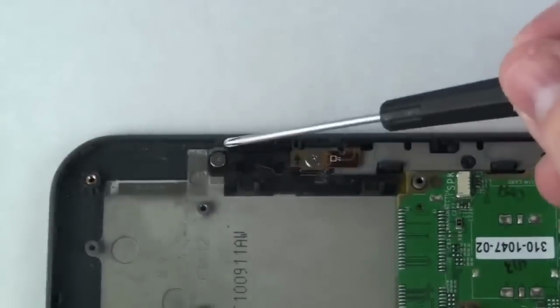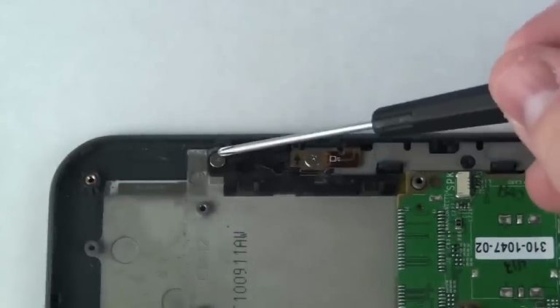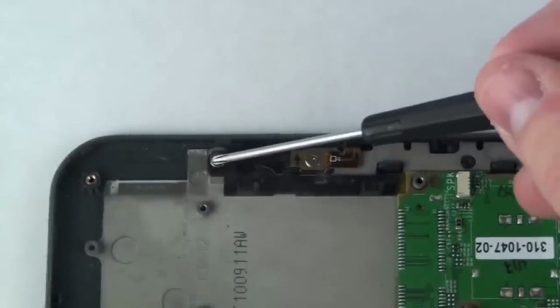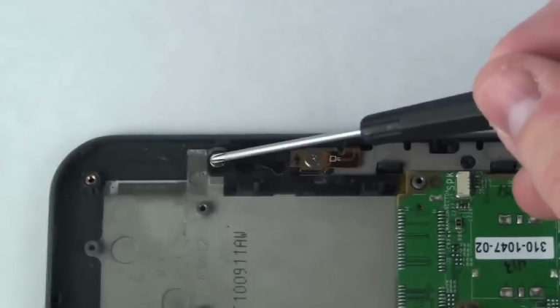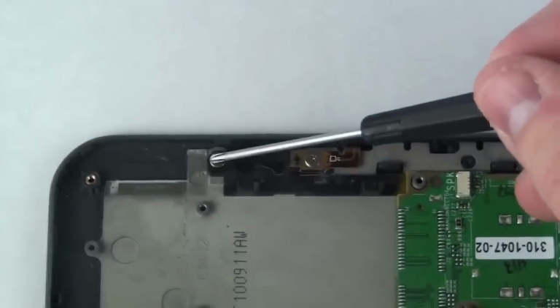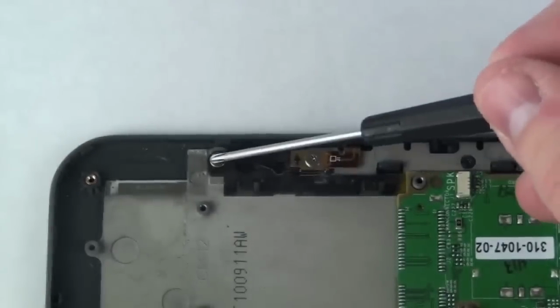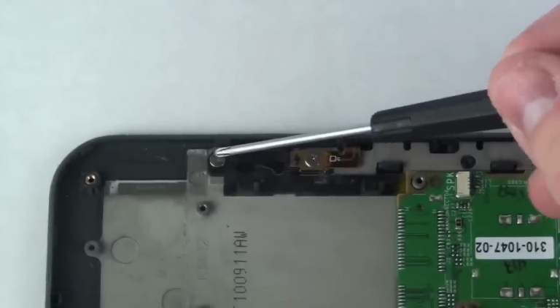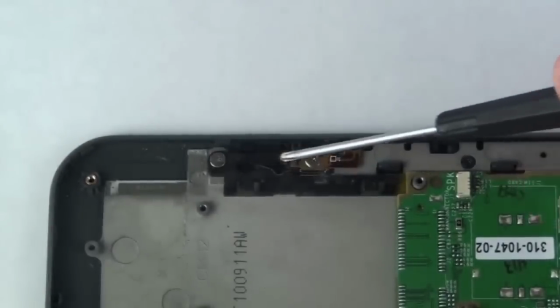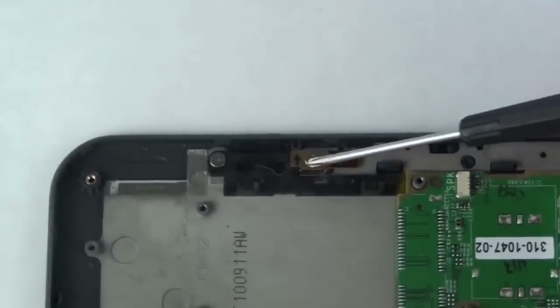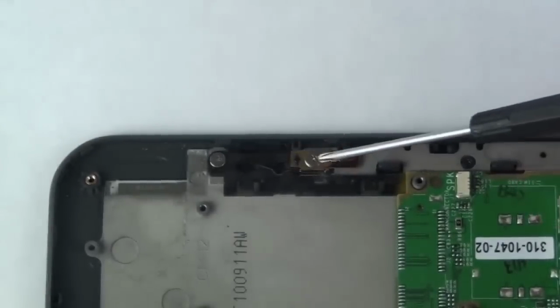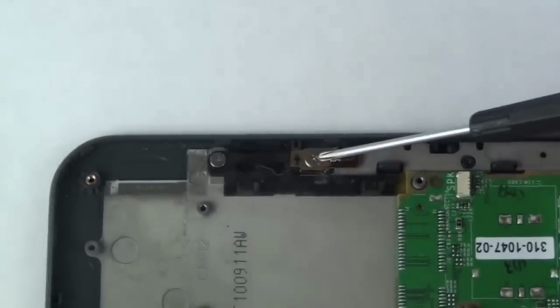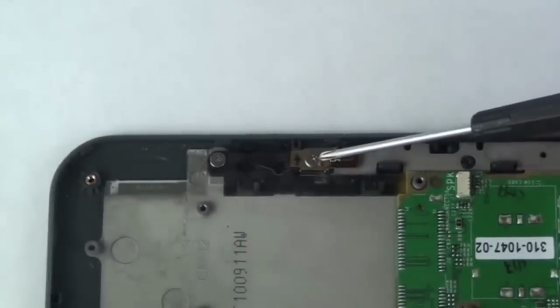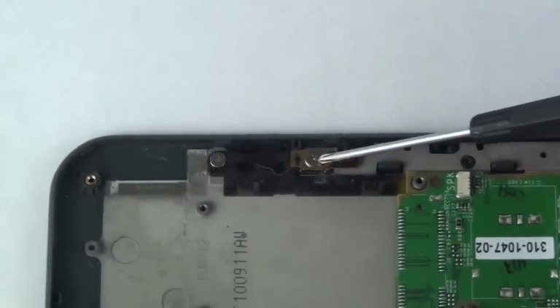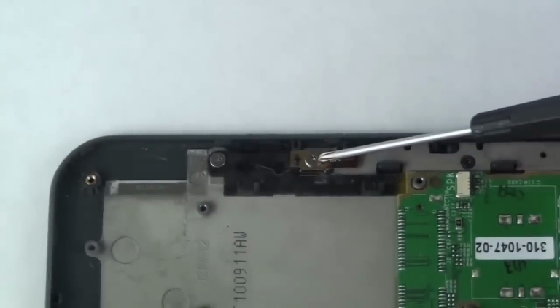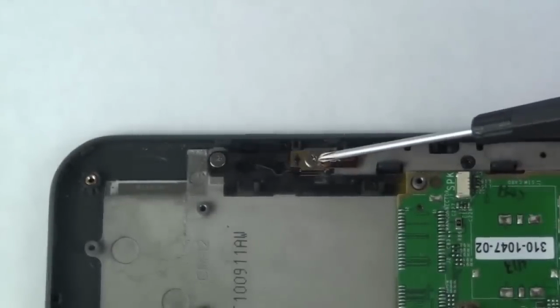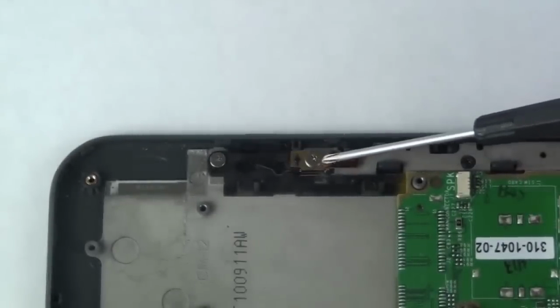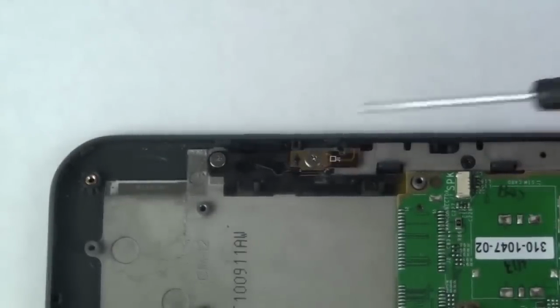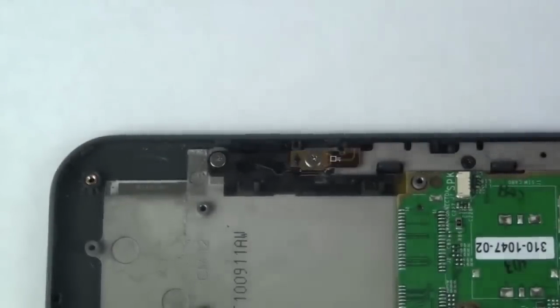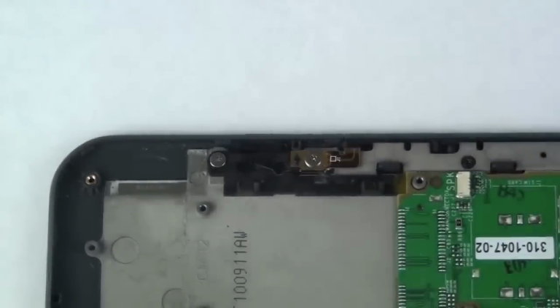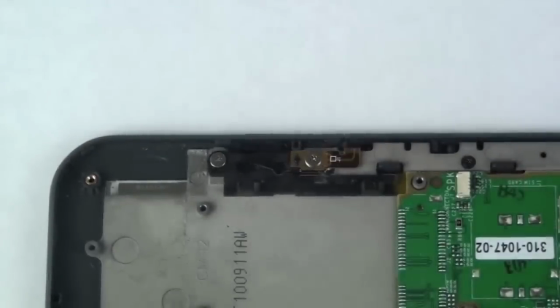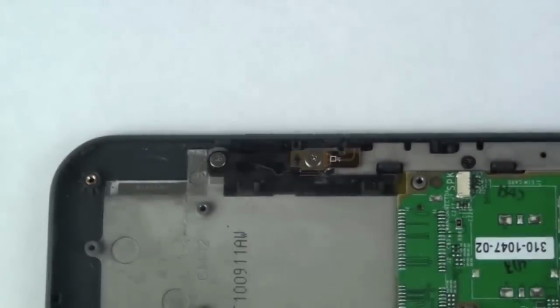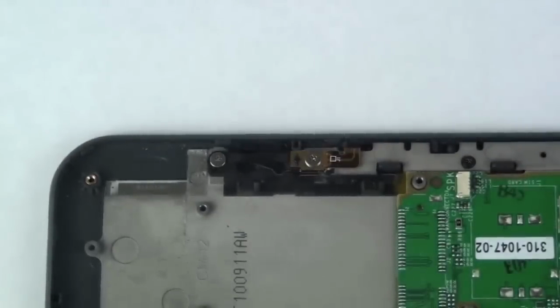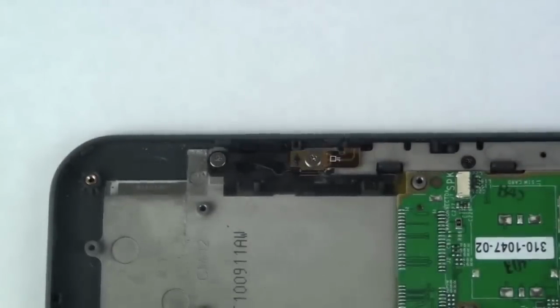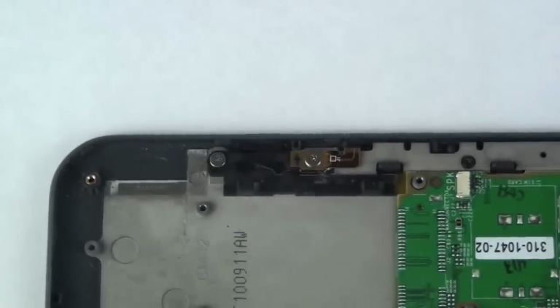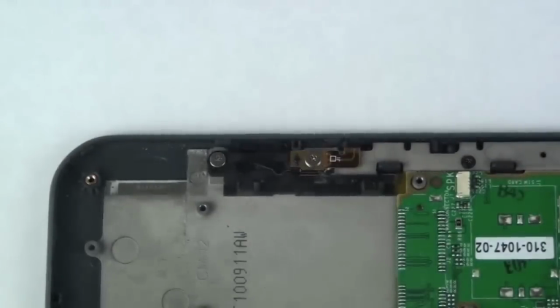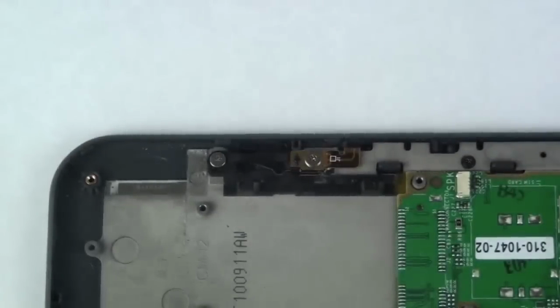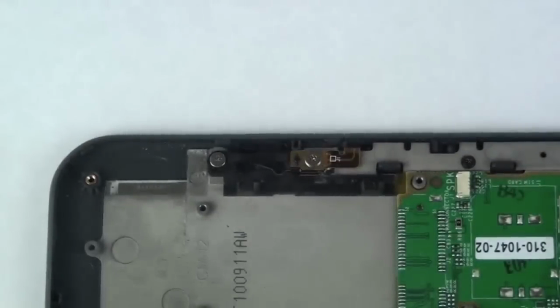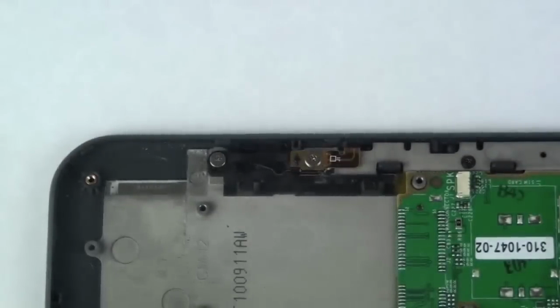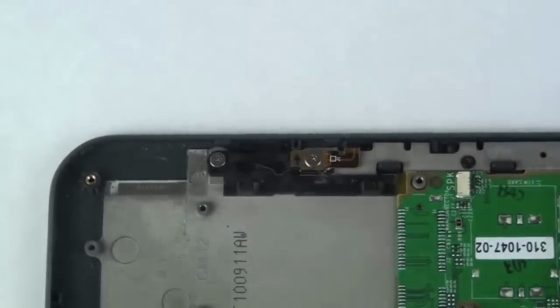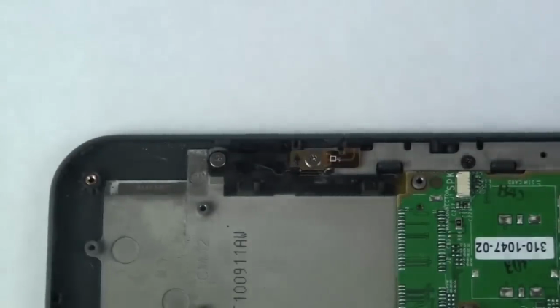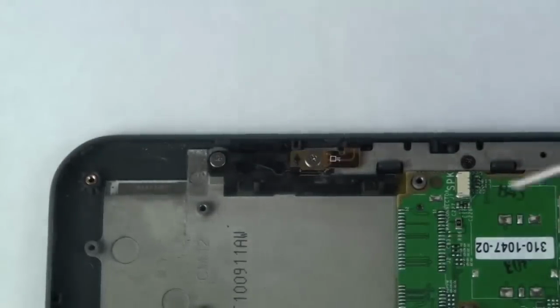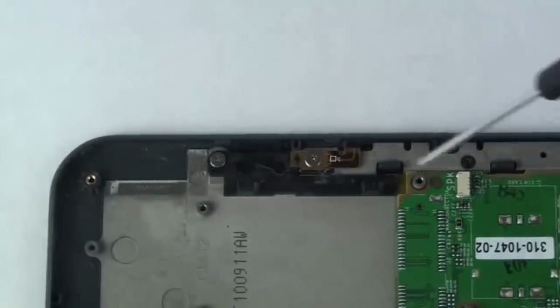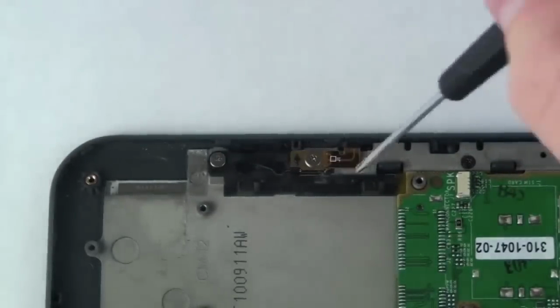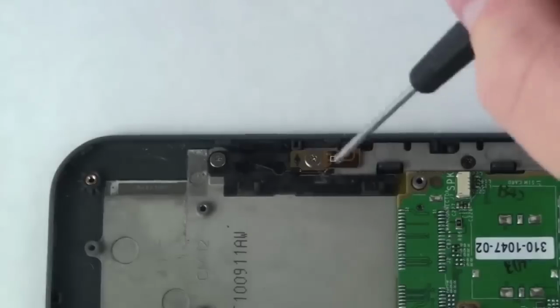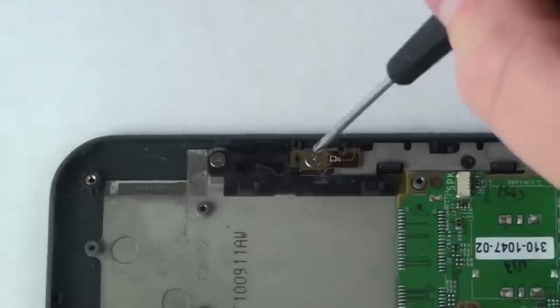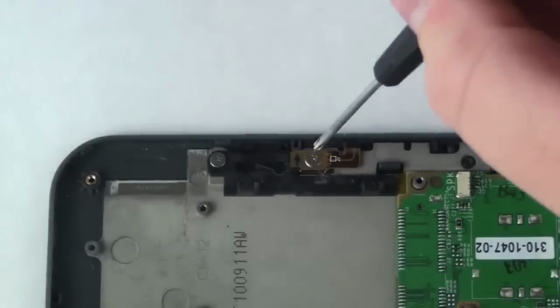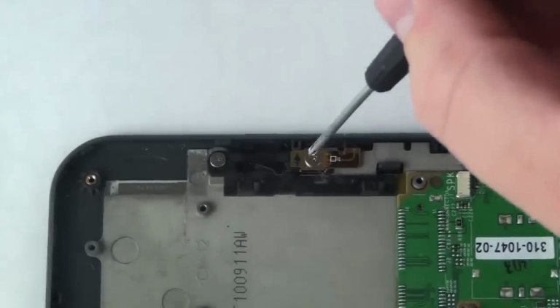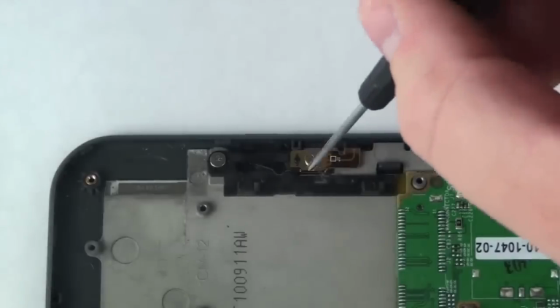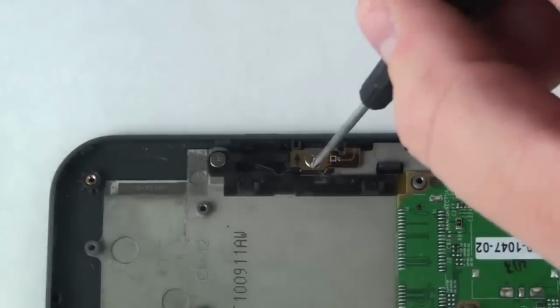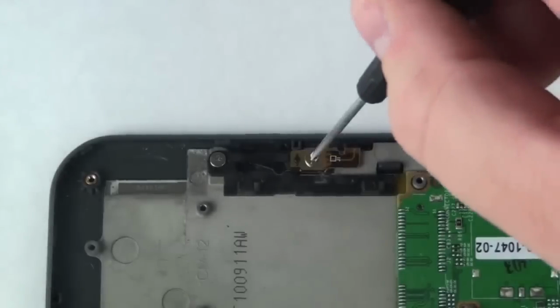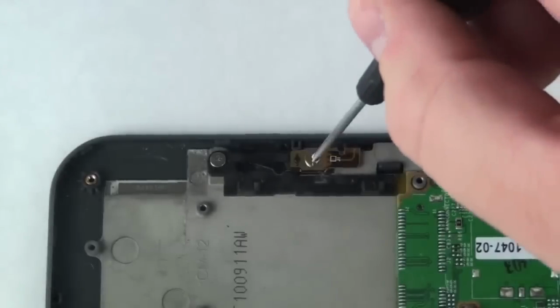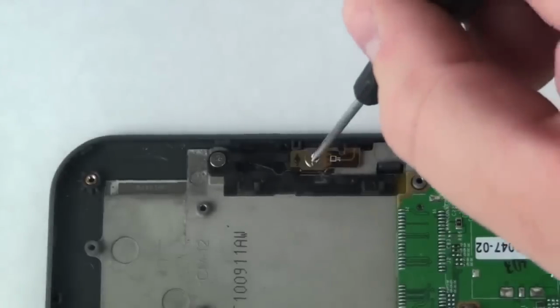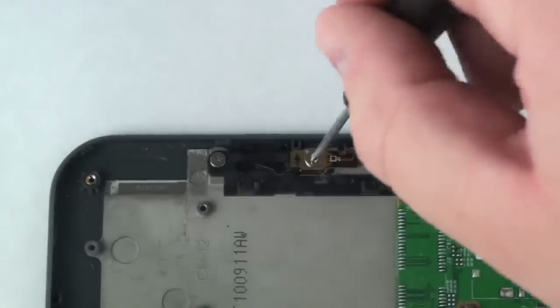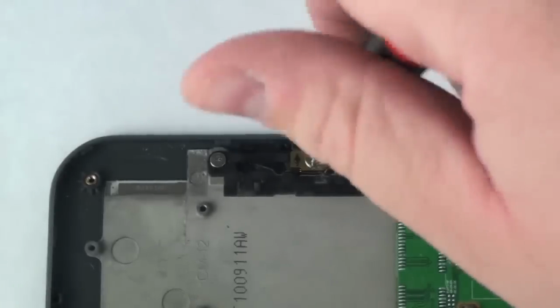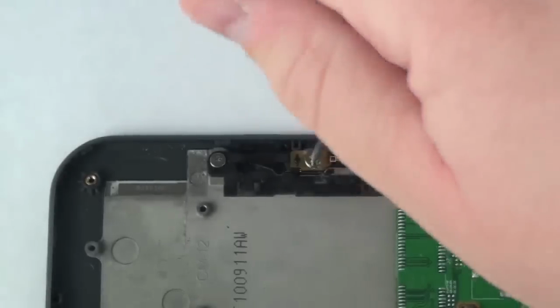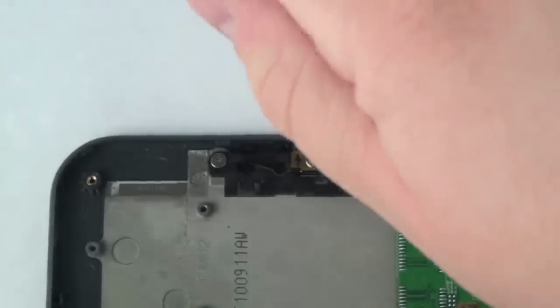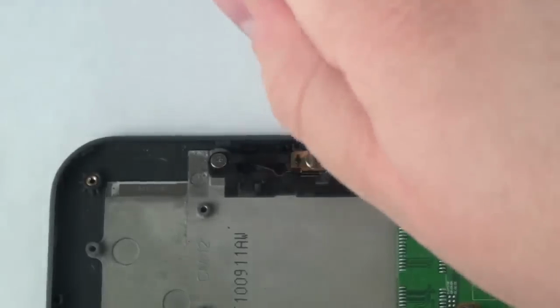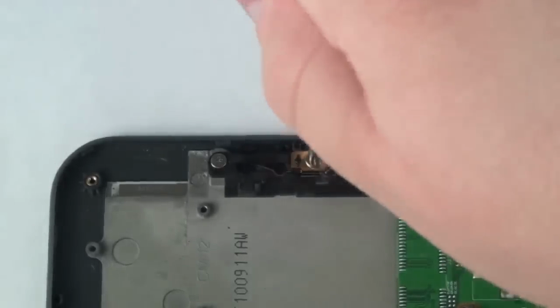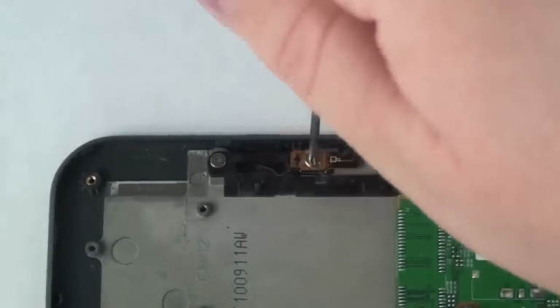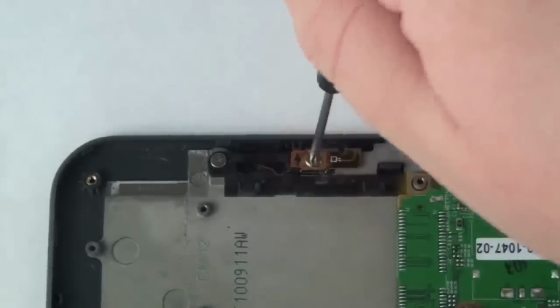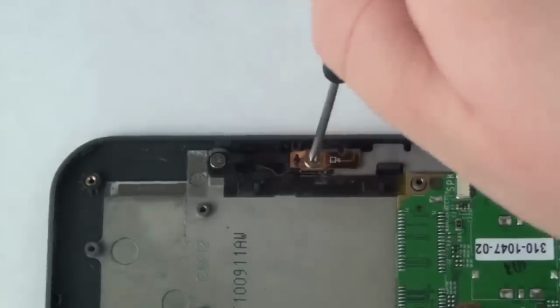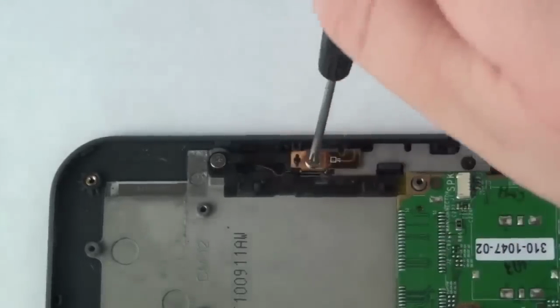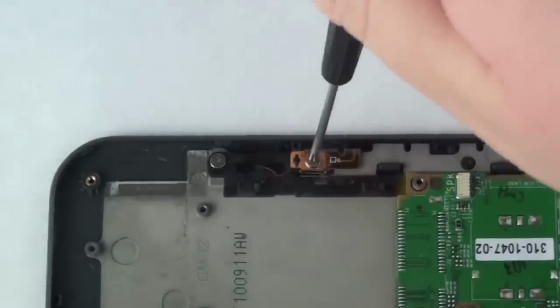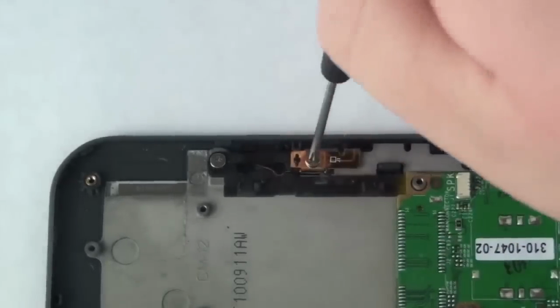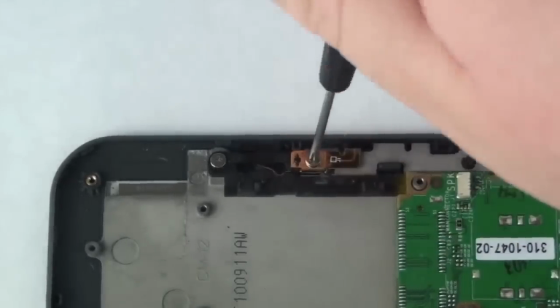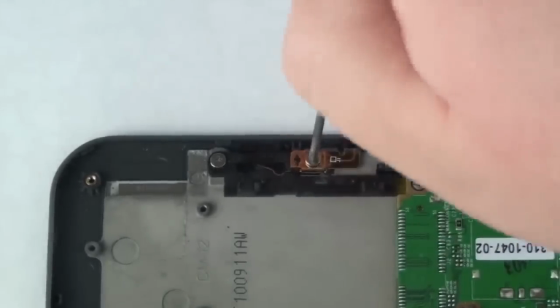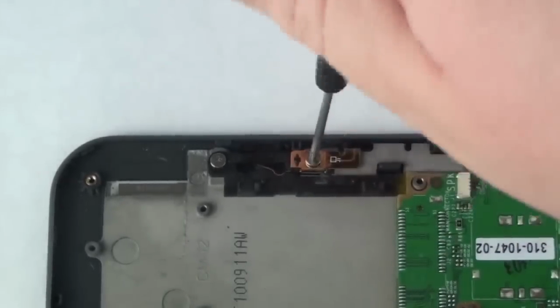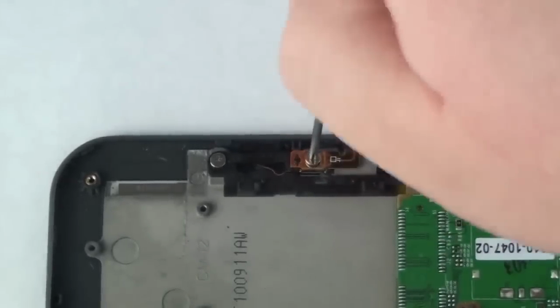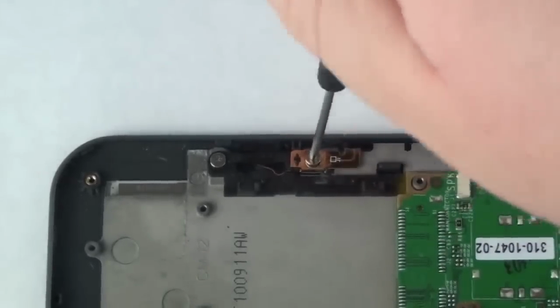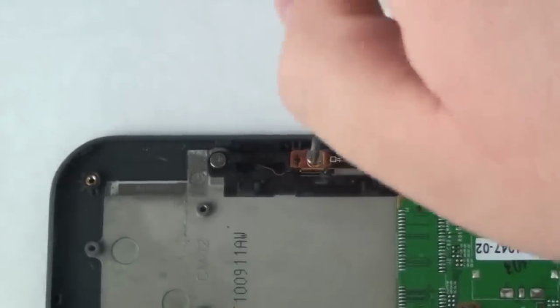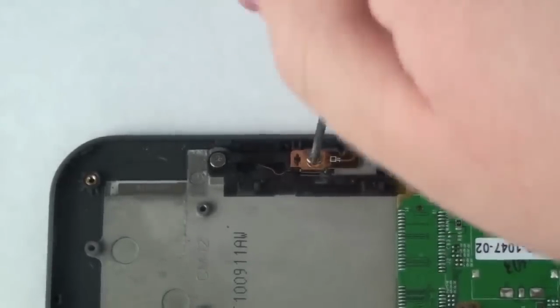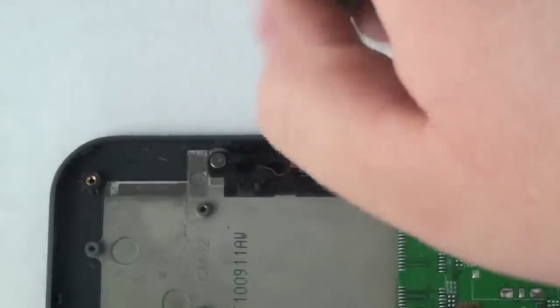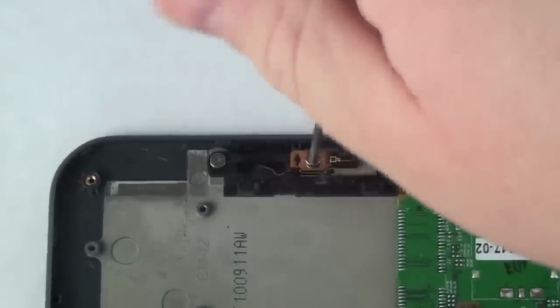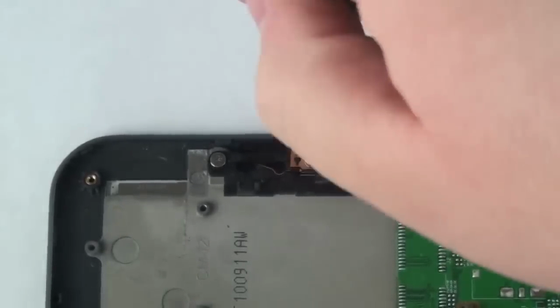To remove the grounding mechanism, first remove the two Phillips head screws and then the unit should lift out of place.